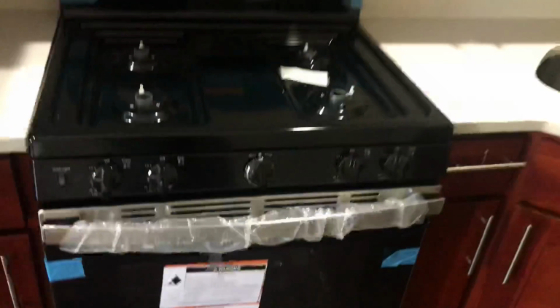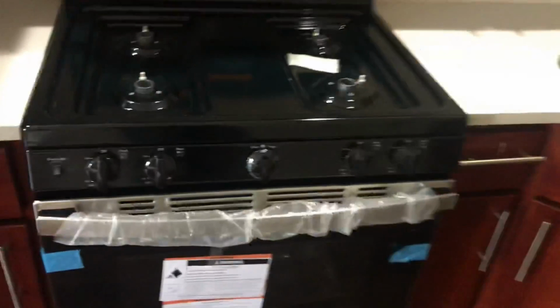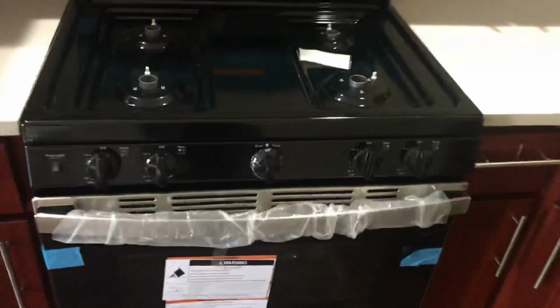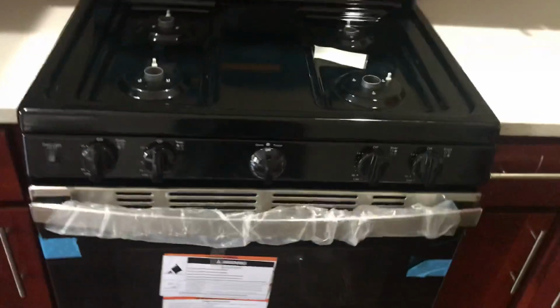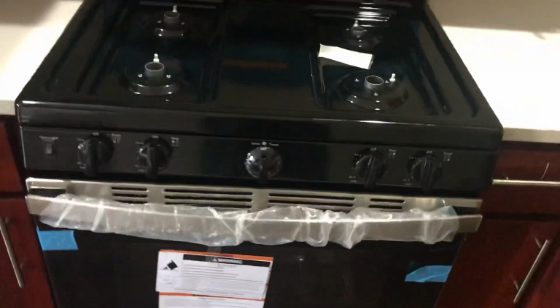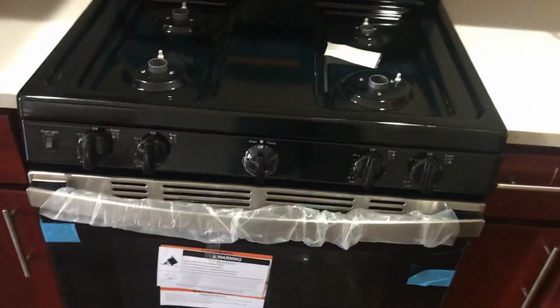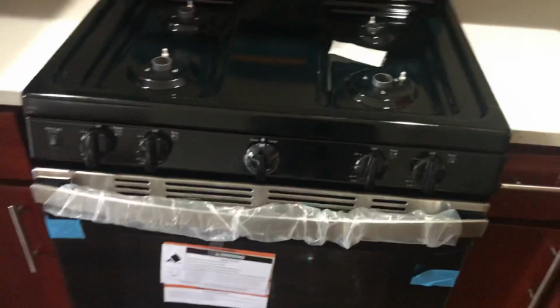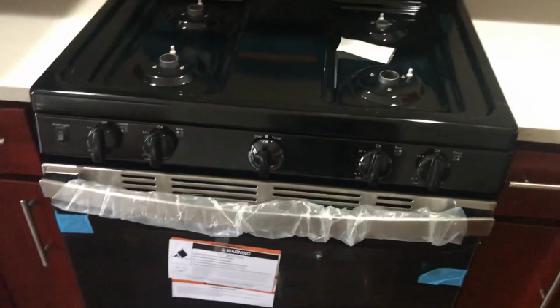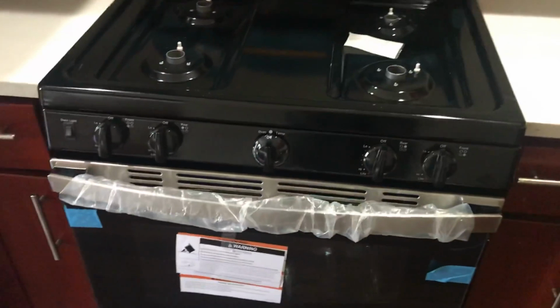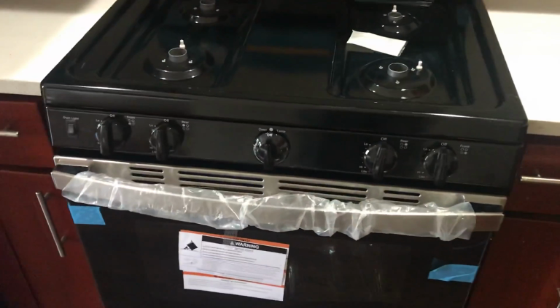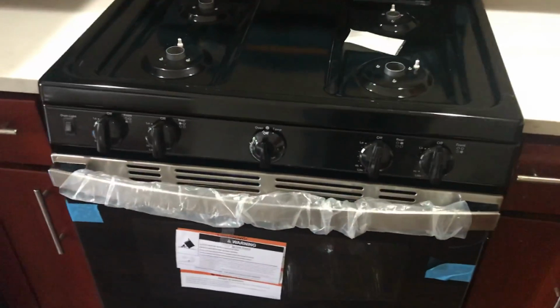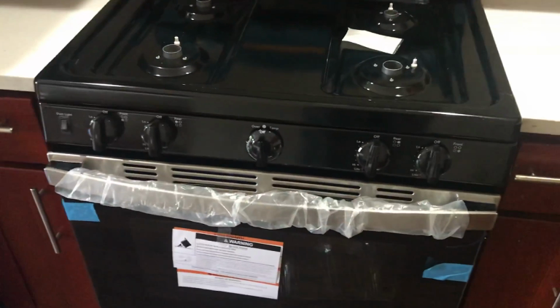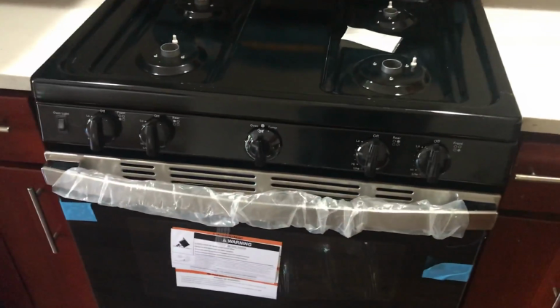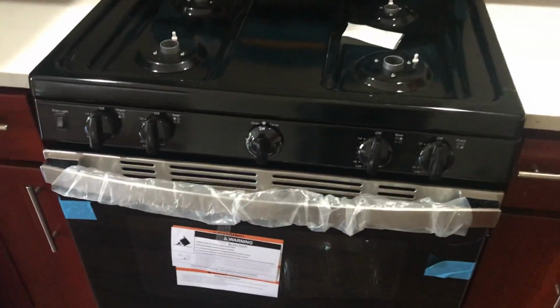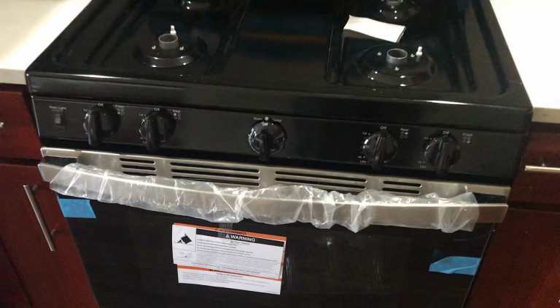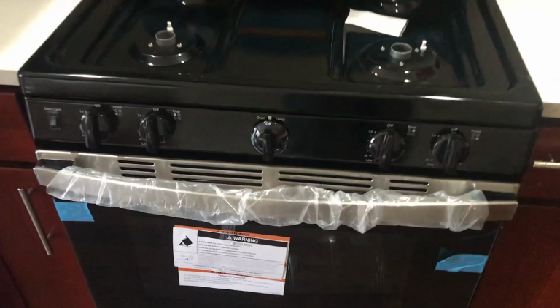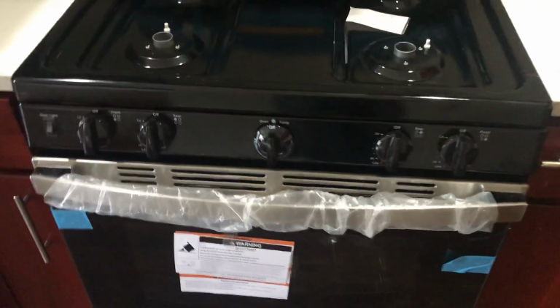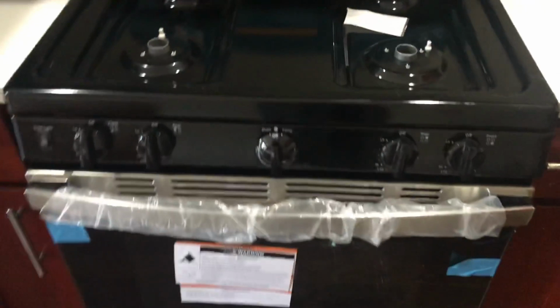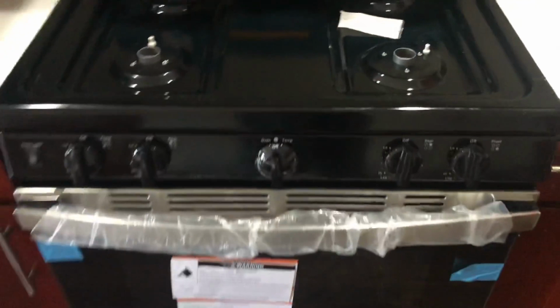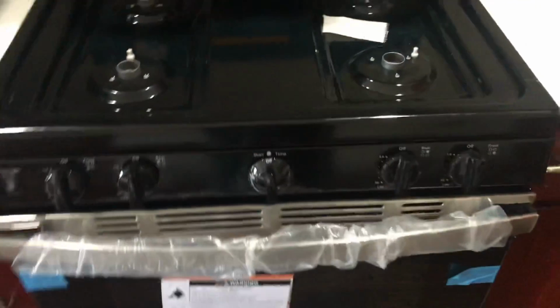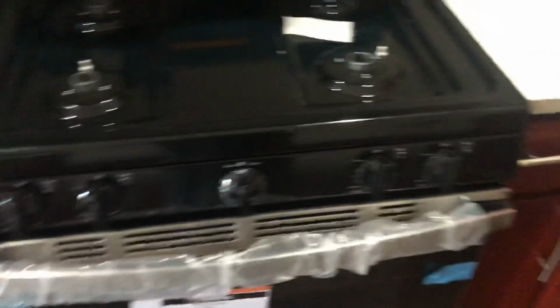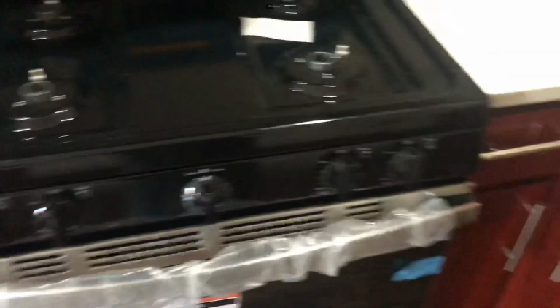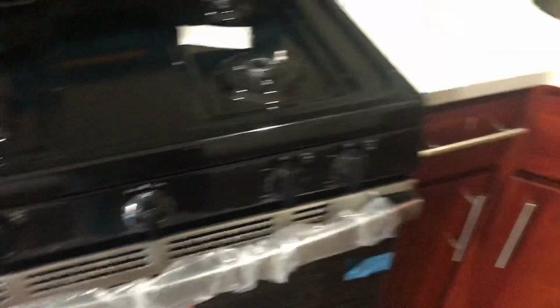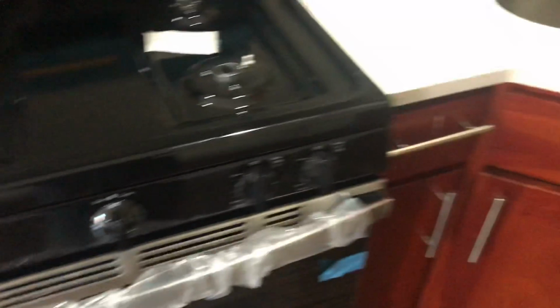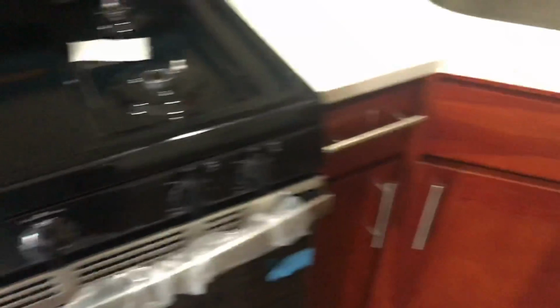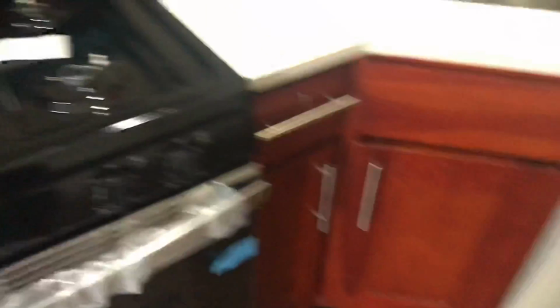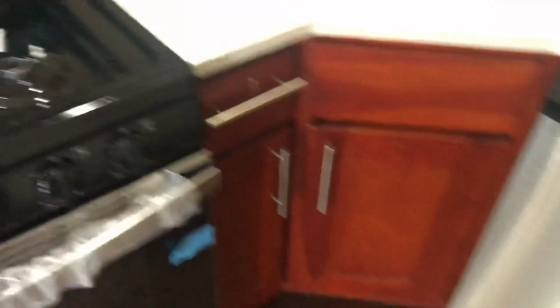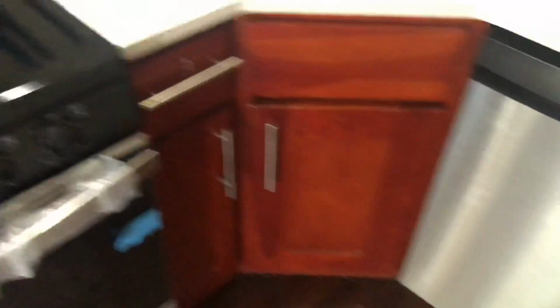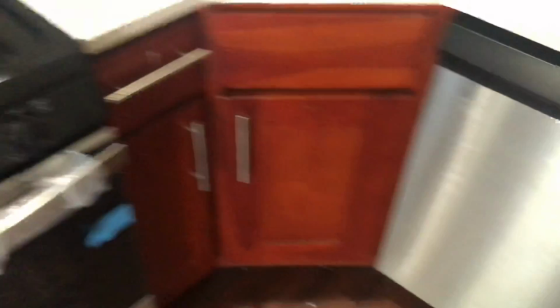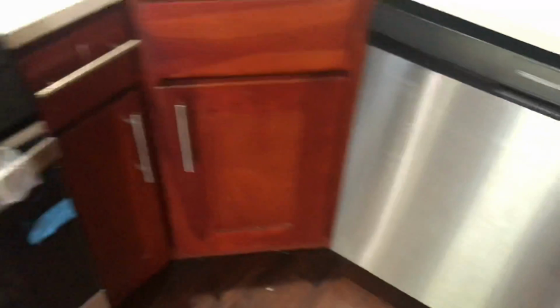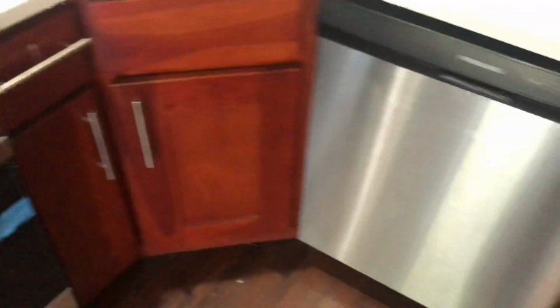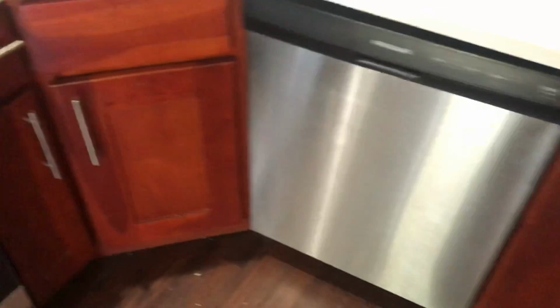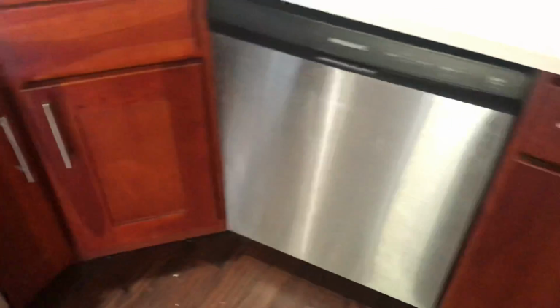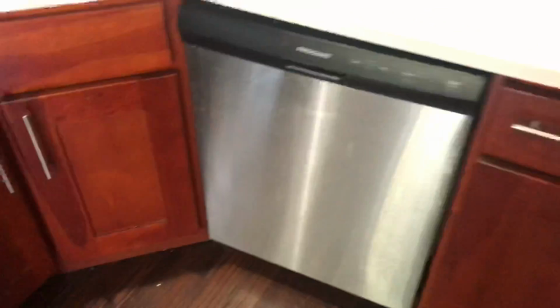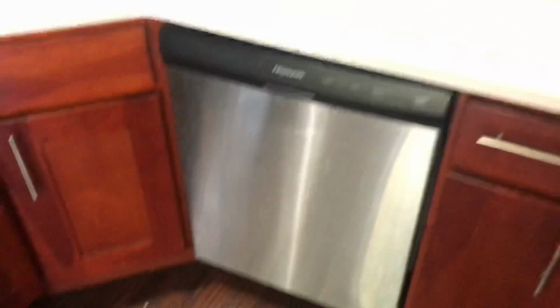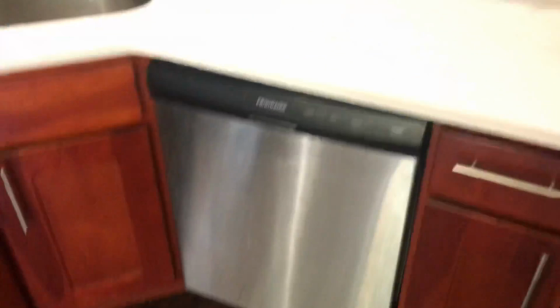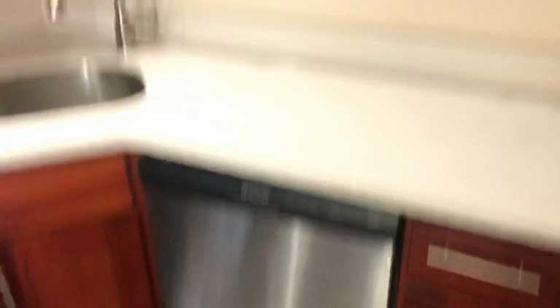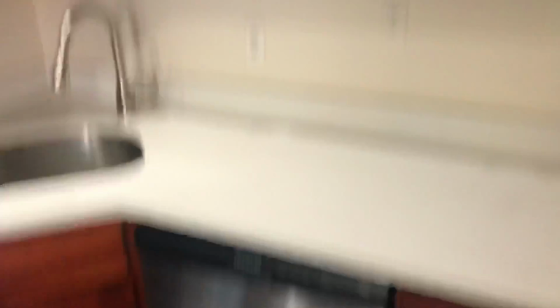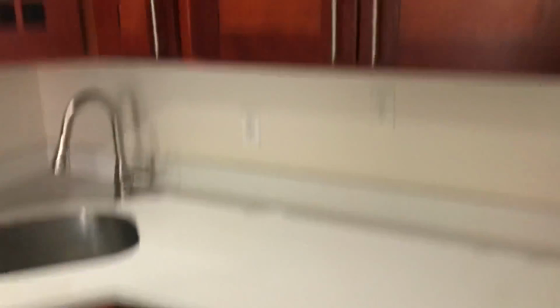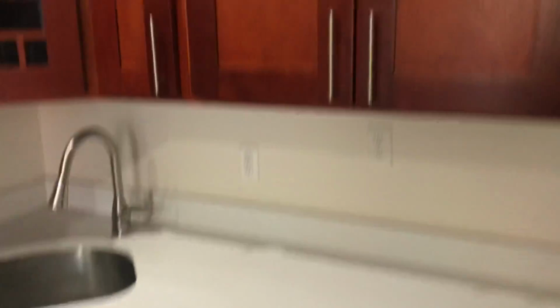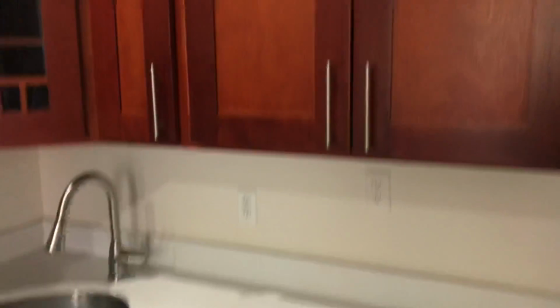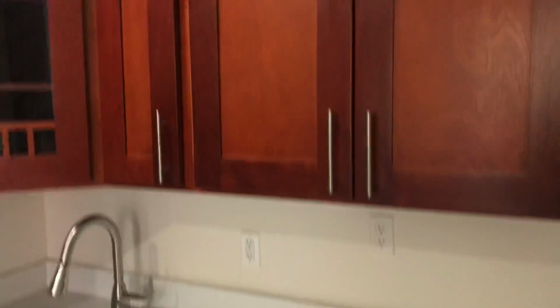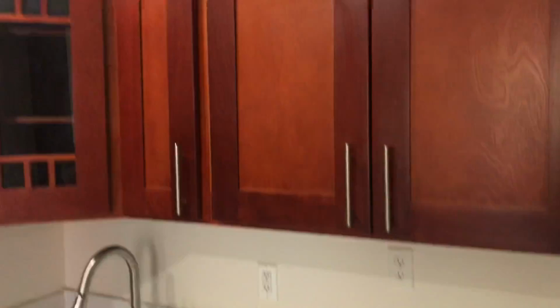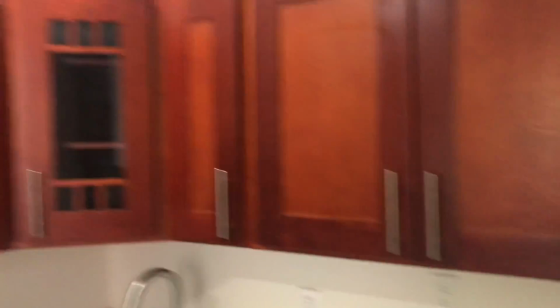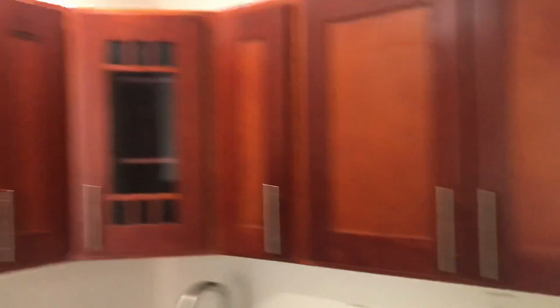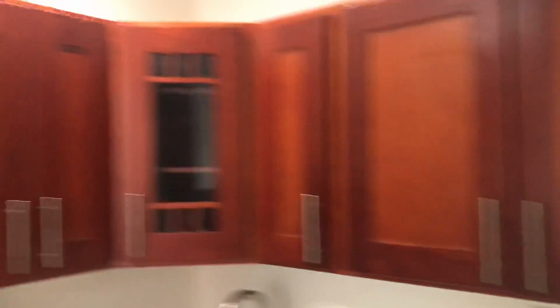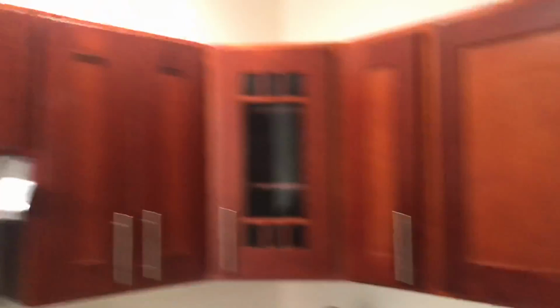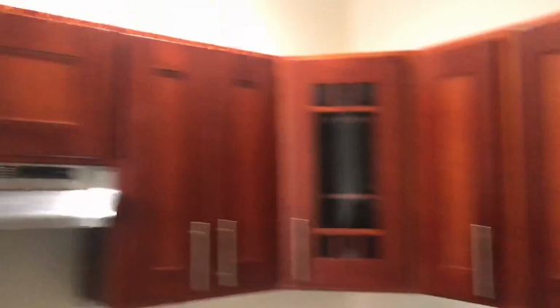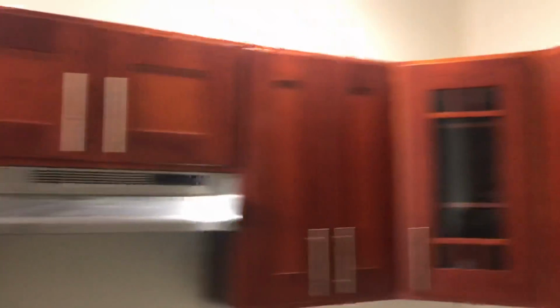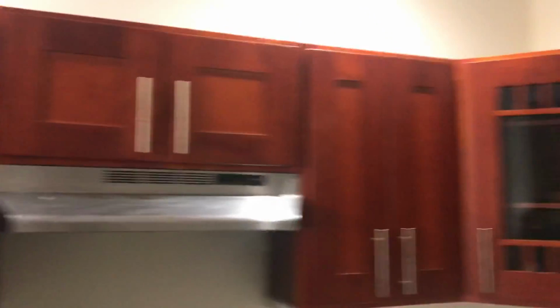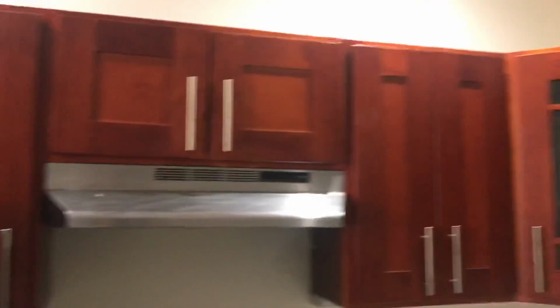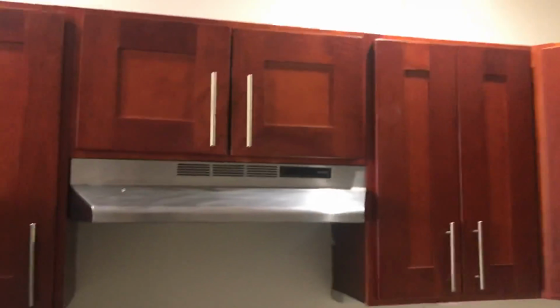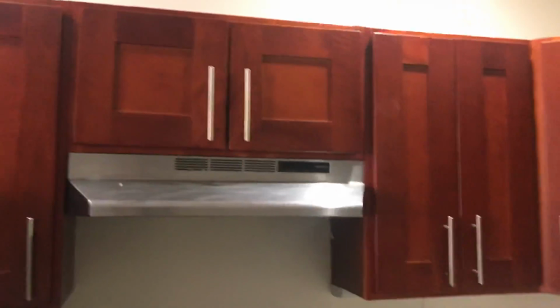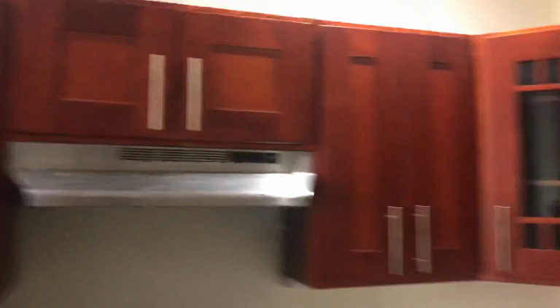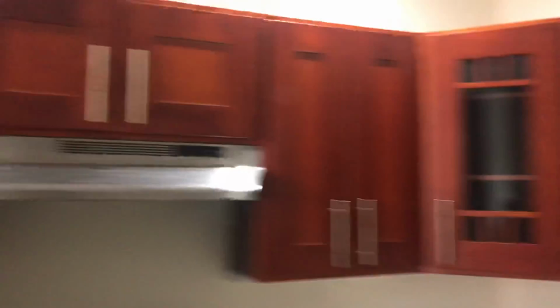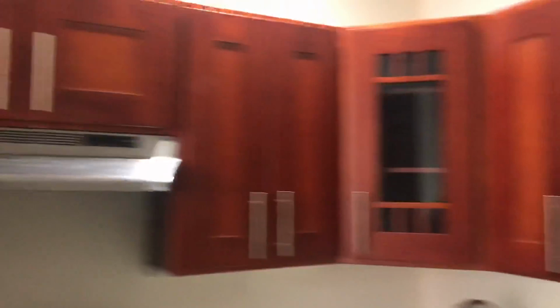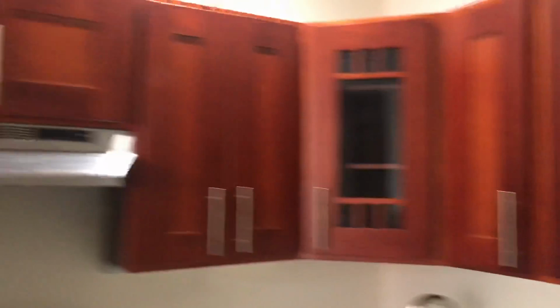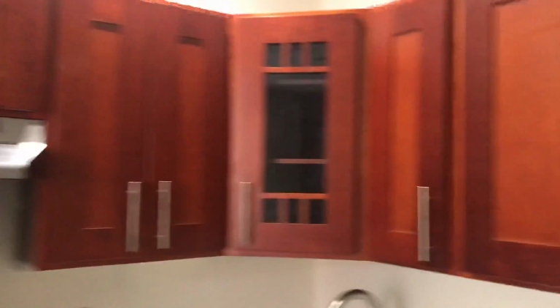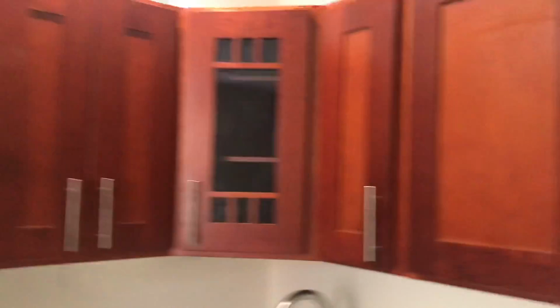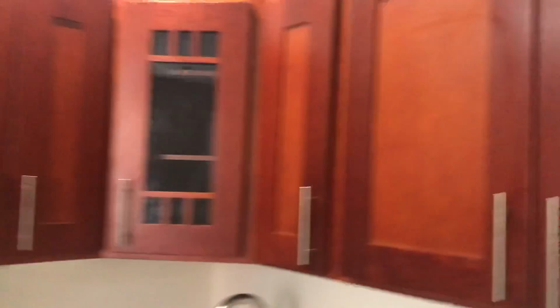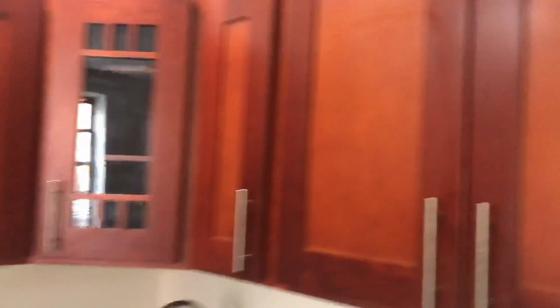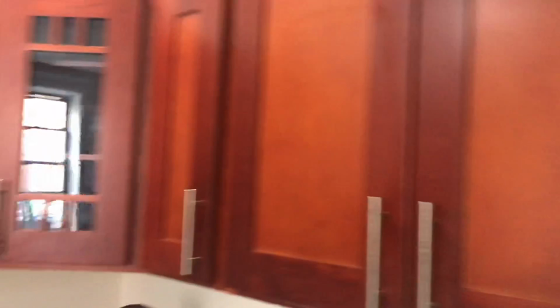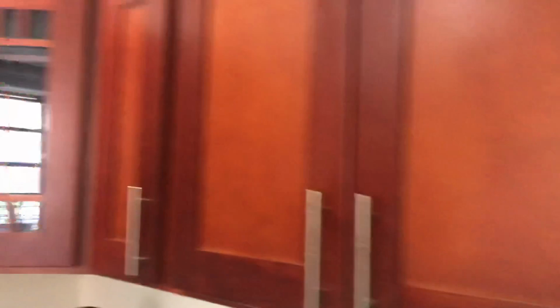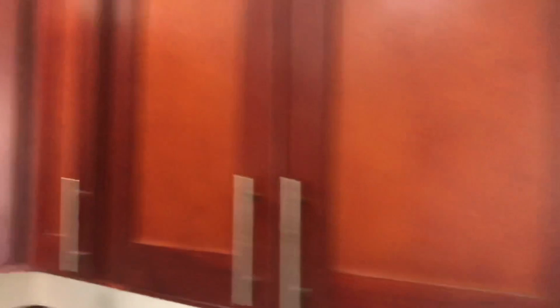Brand new stove, and it's a gas stove. You got a dishwasher and brand new cabinetry.